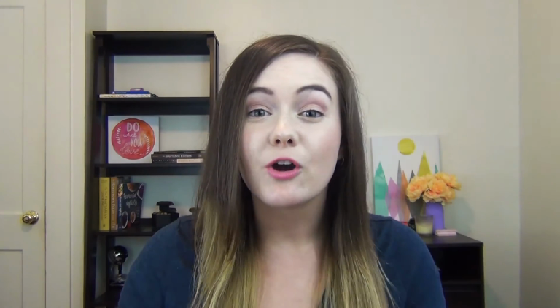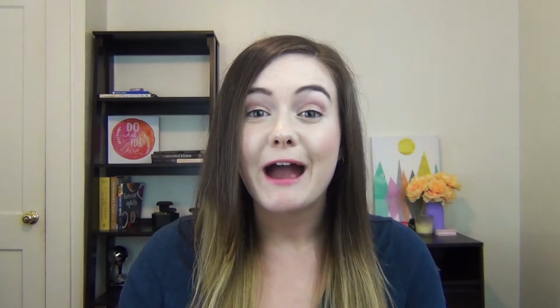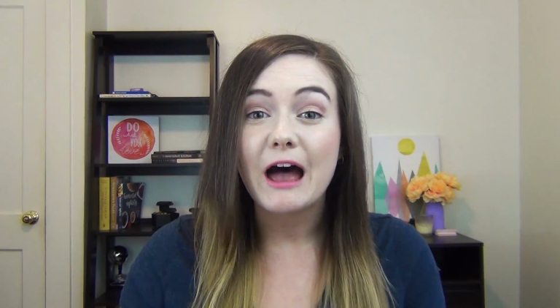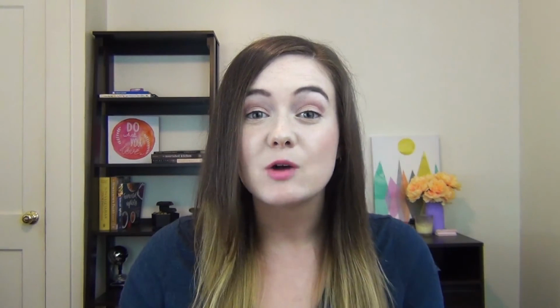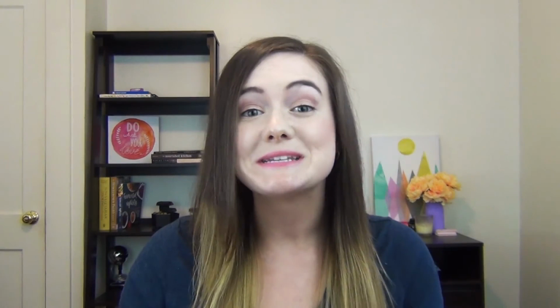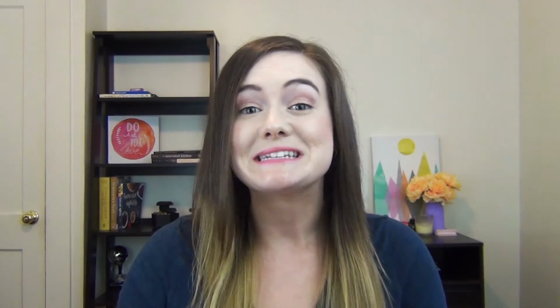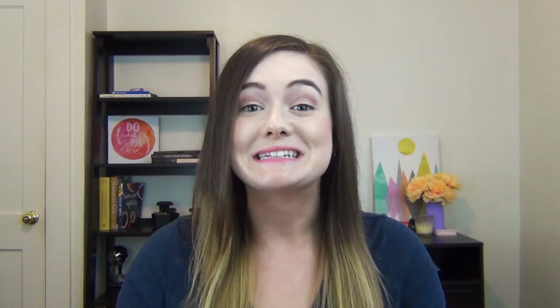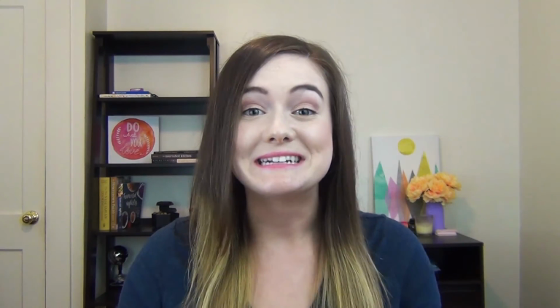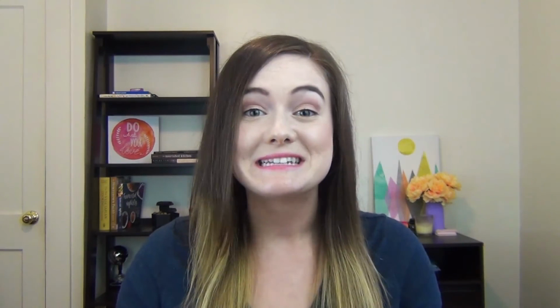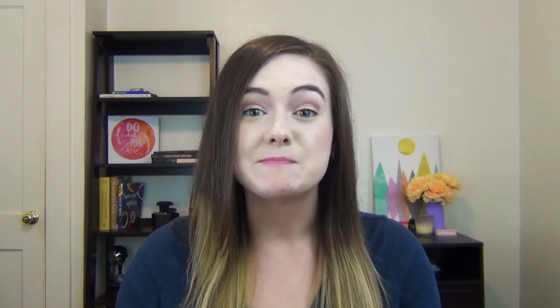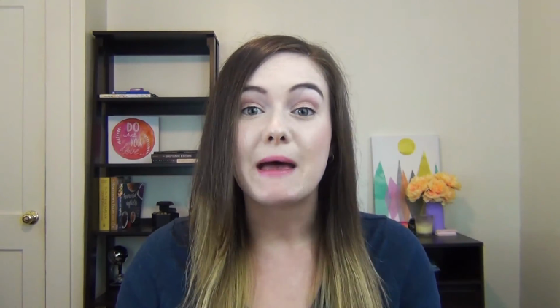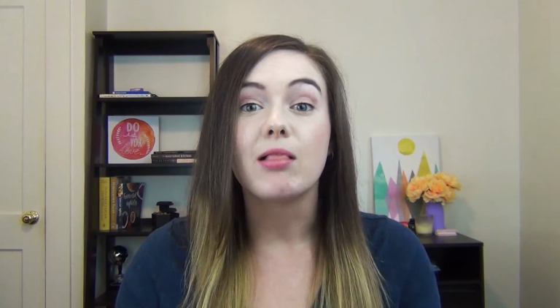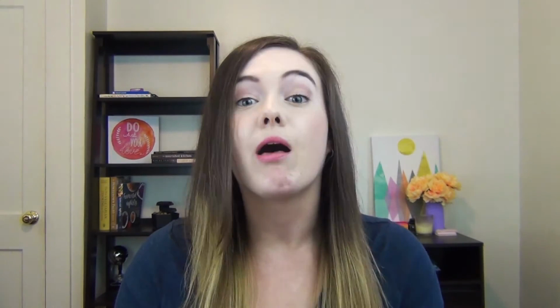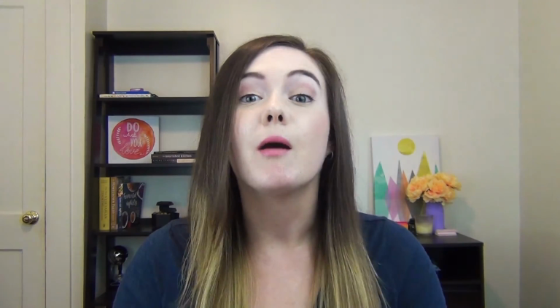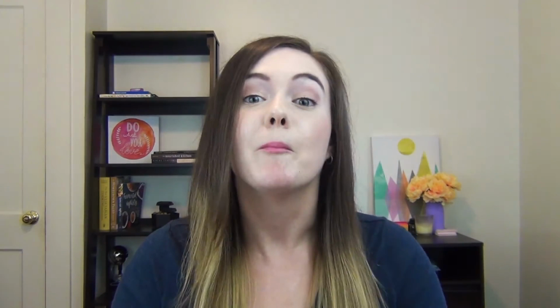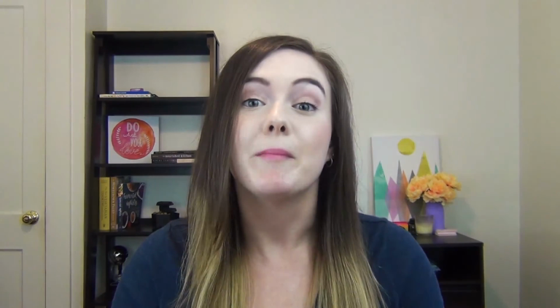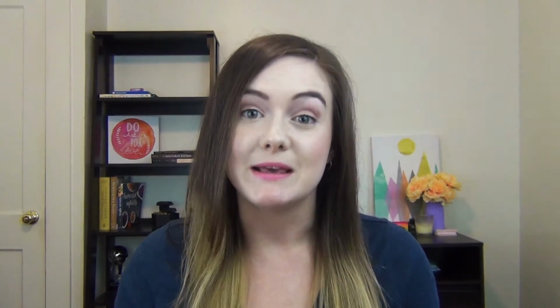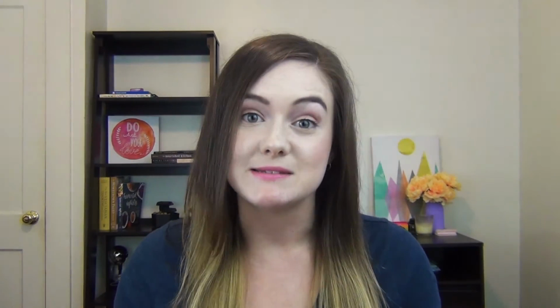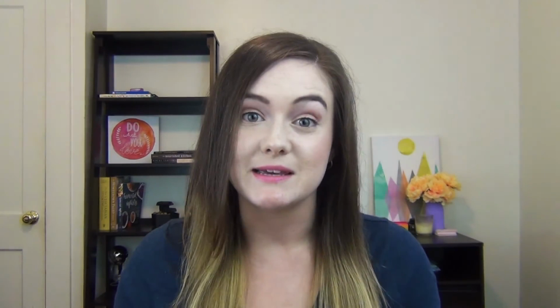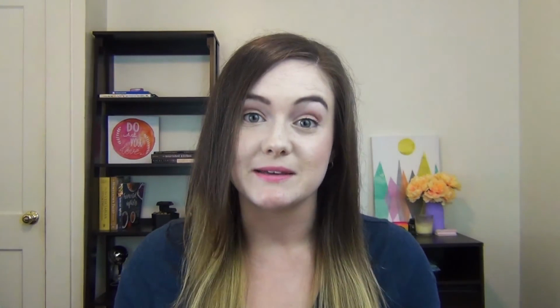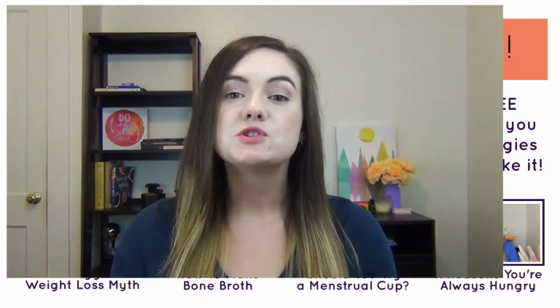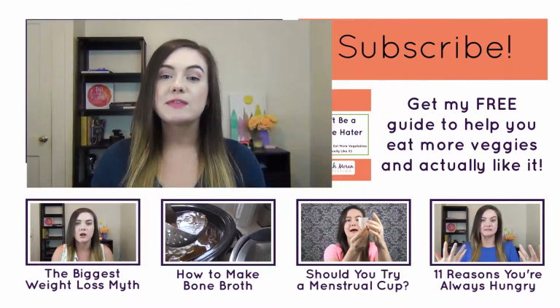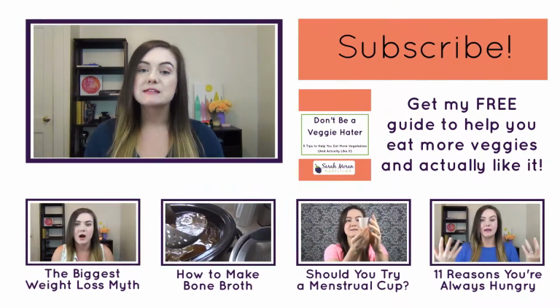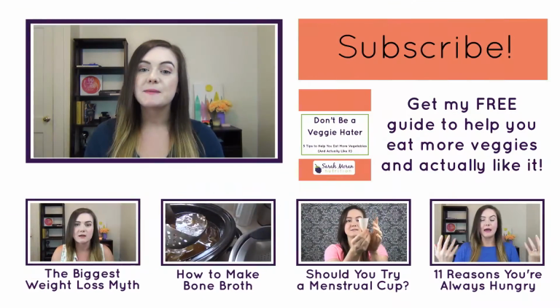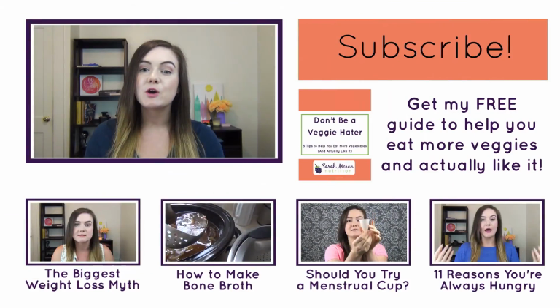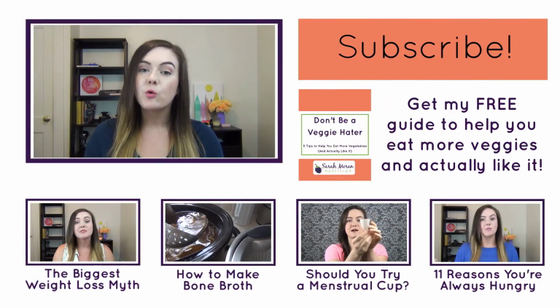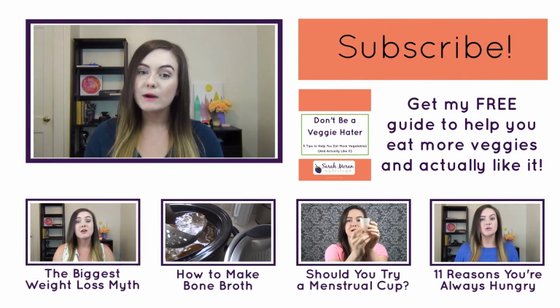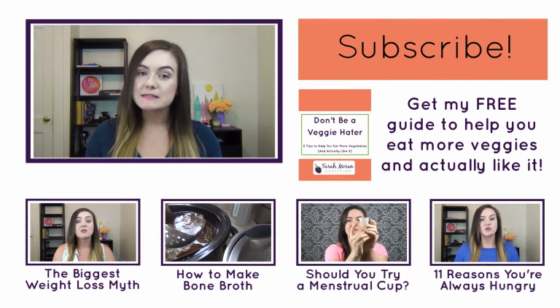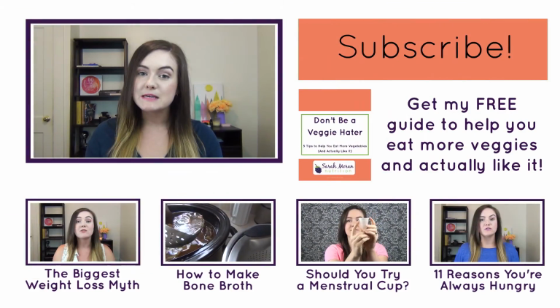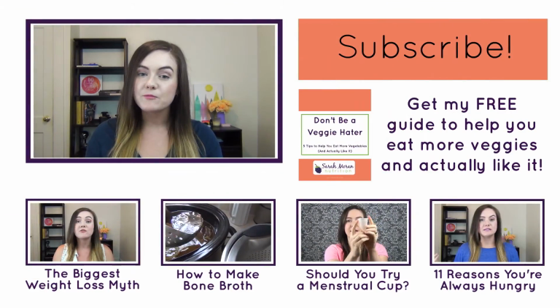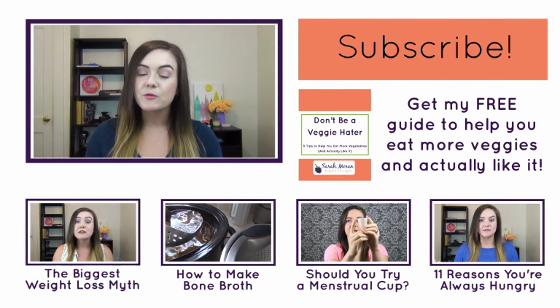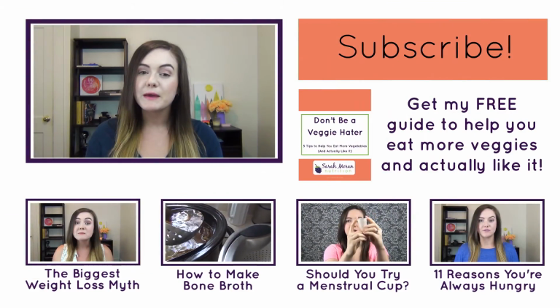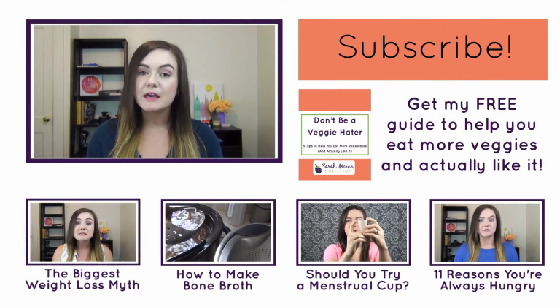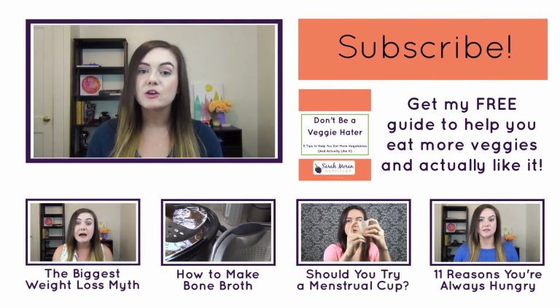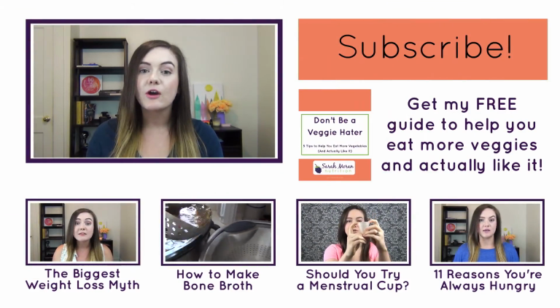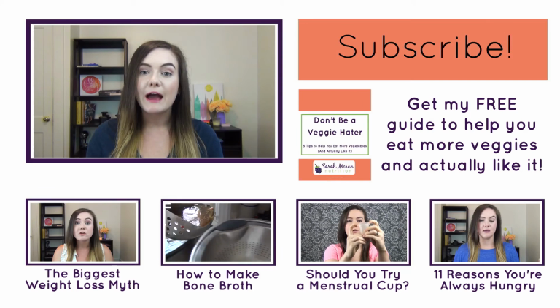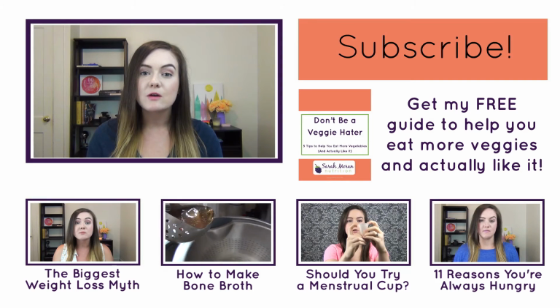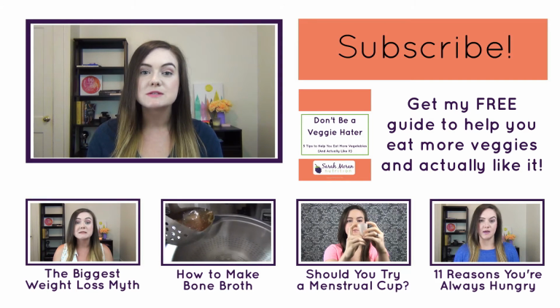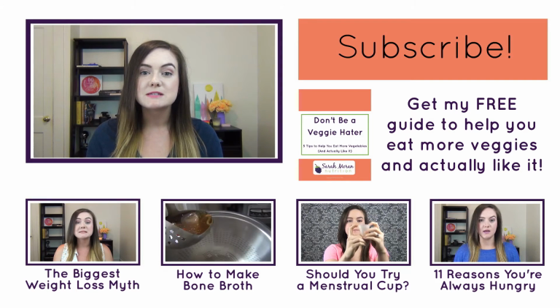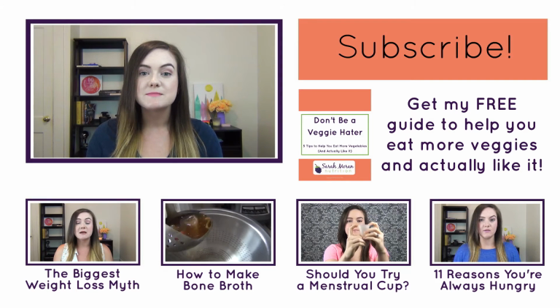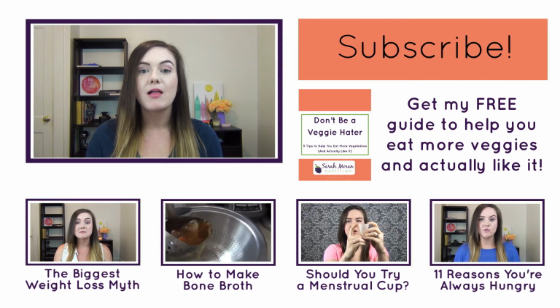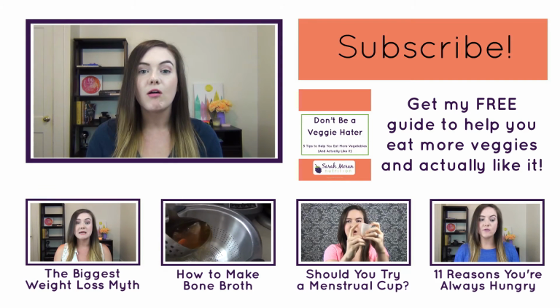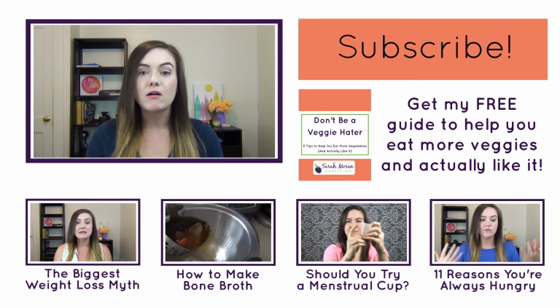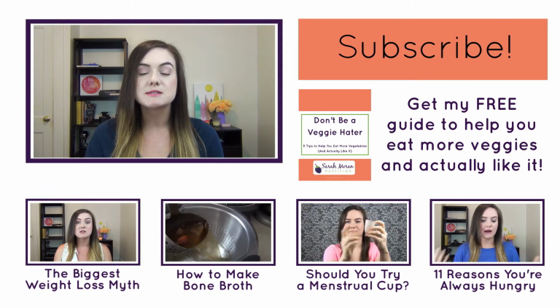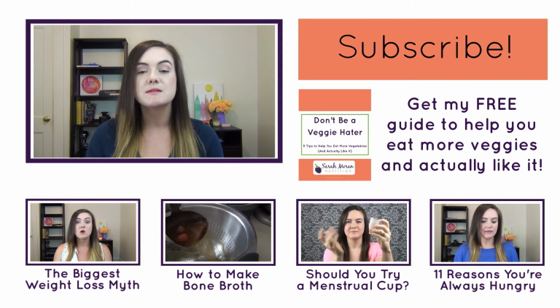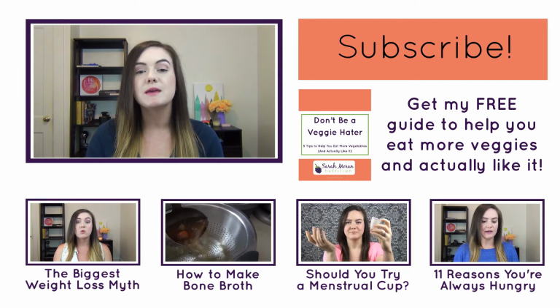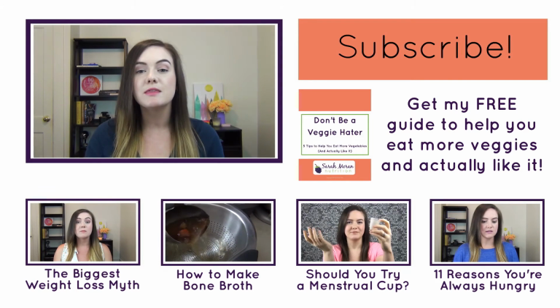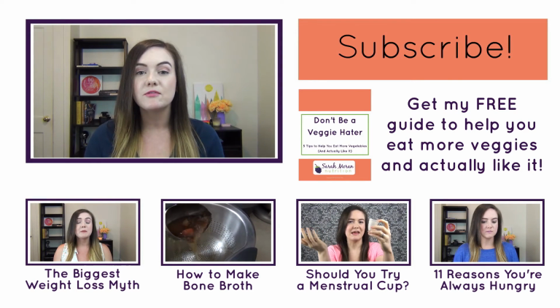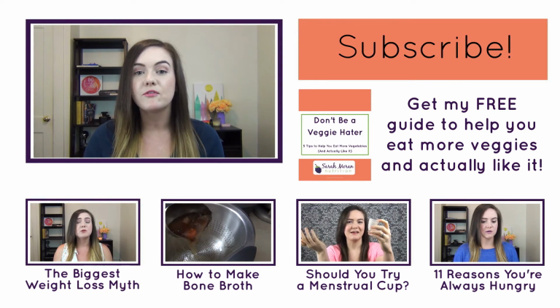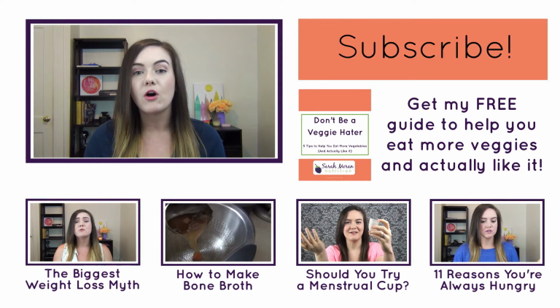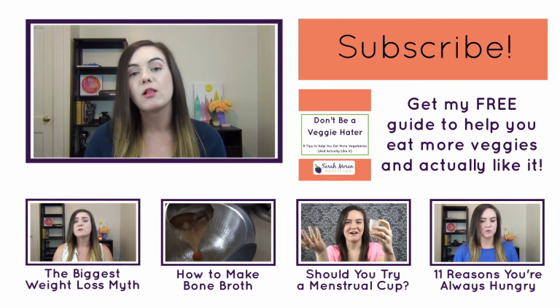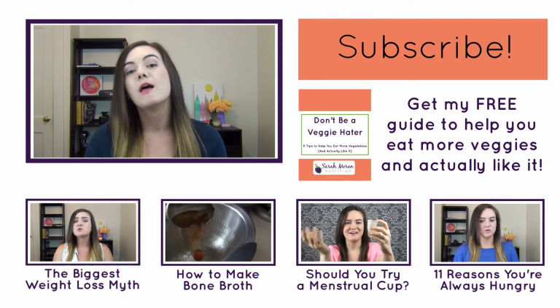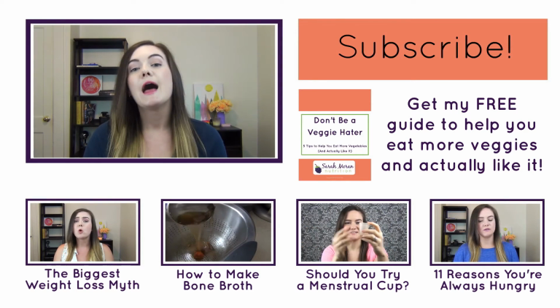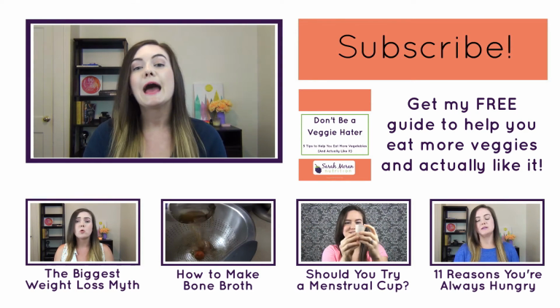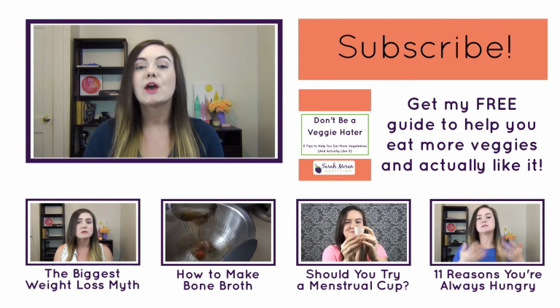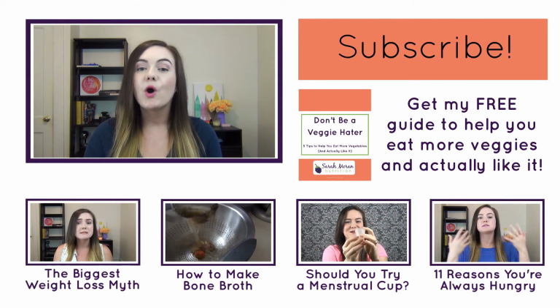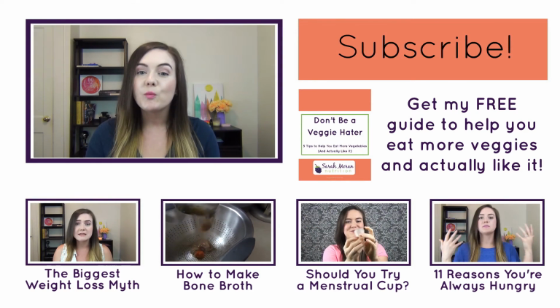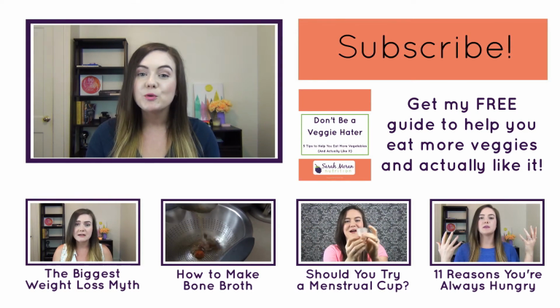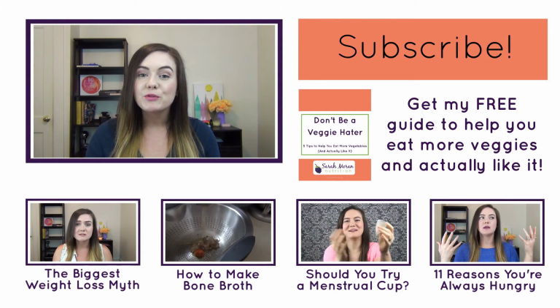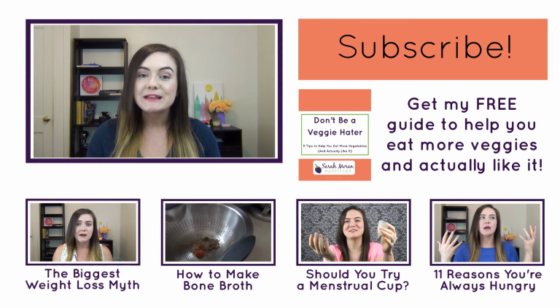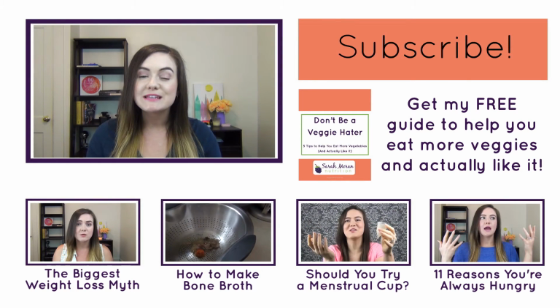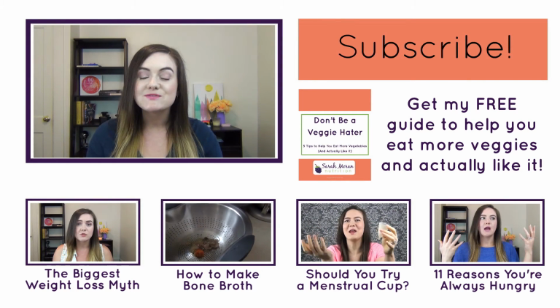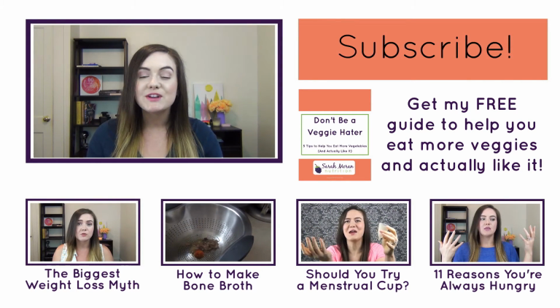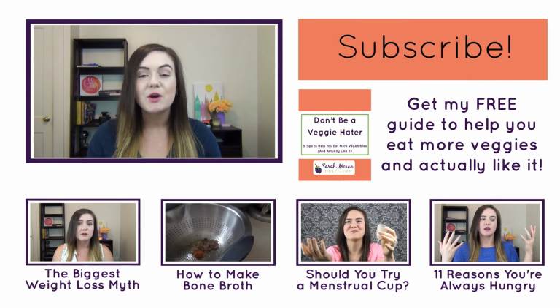Before you know it, your house is going to smell amazing. So that's my quick tip for making your house smell awesome in the fall.